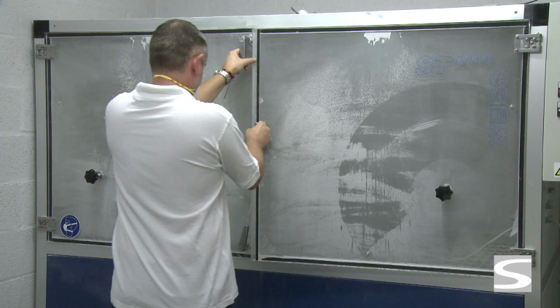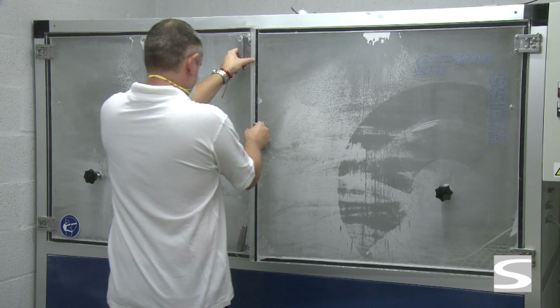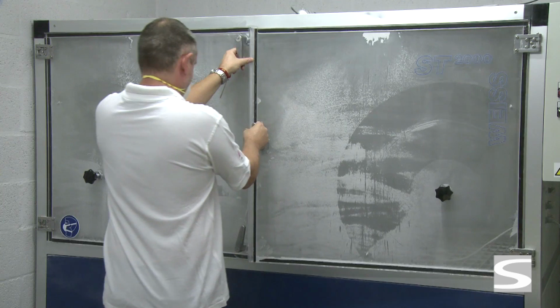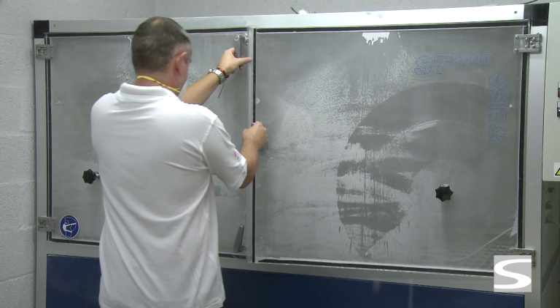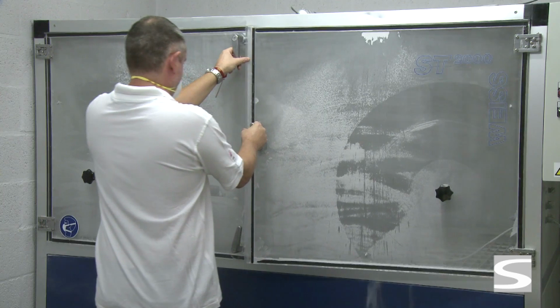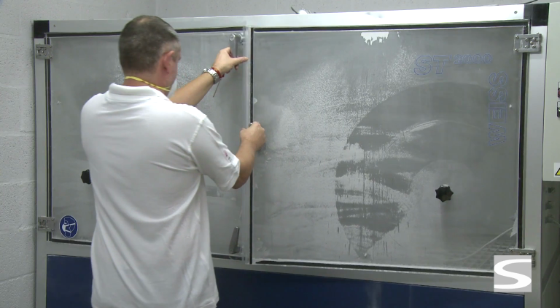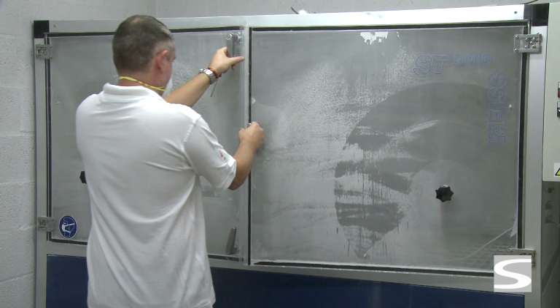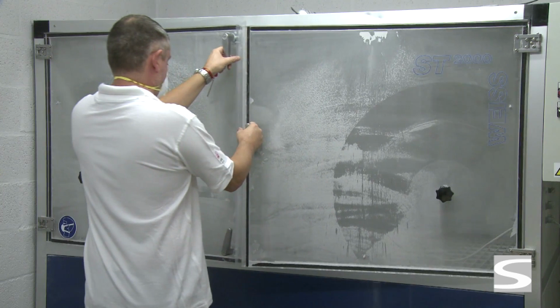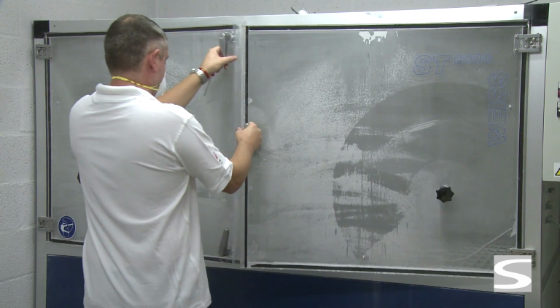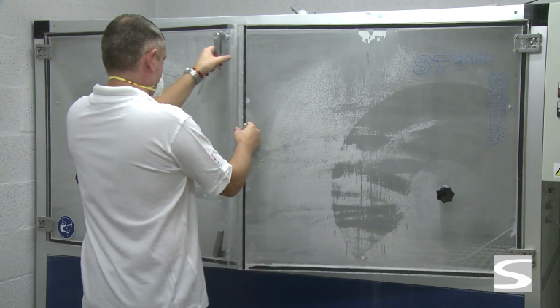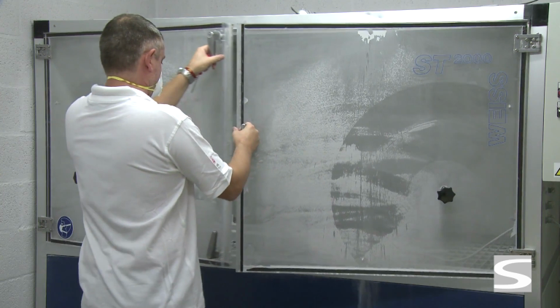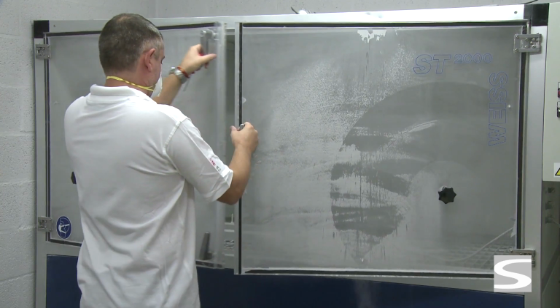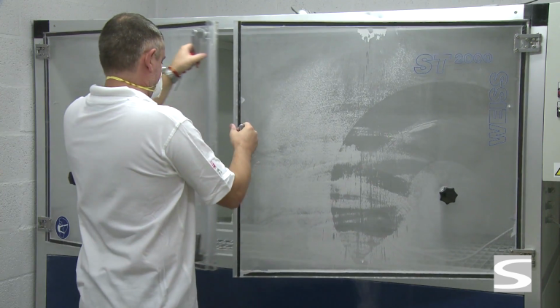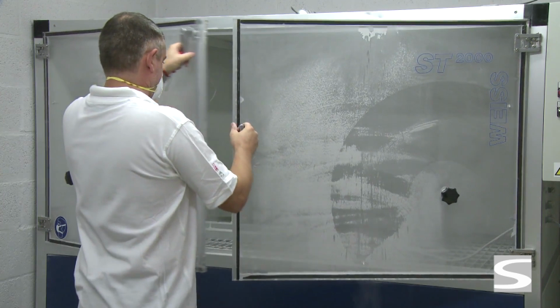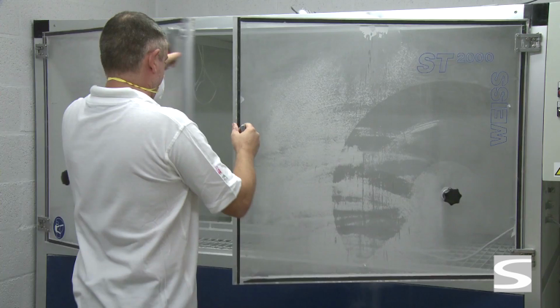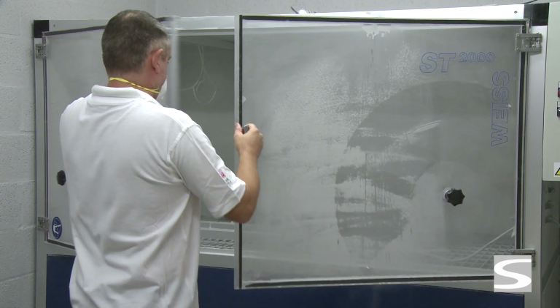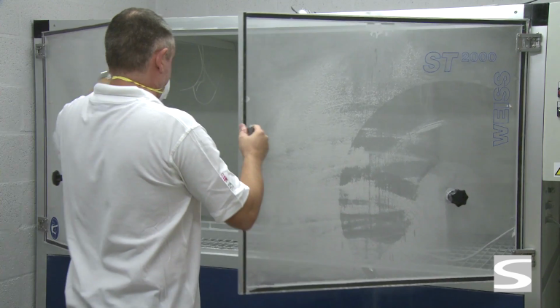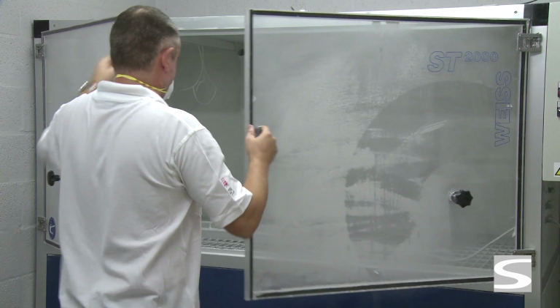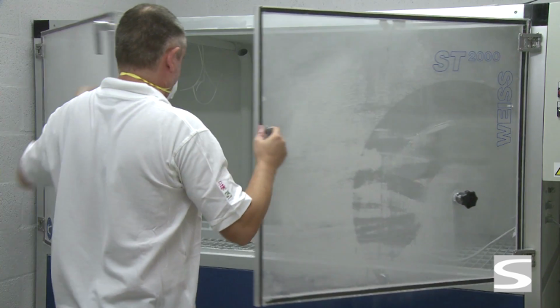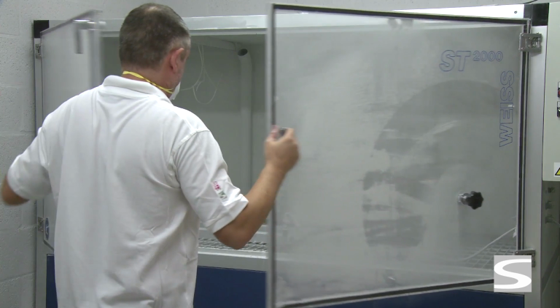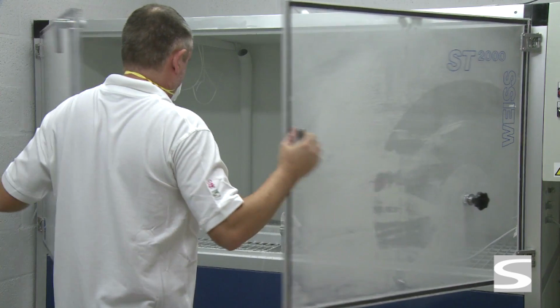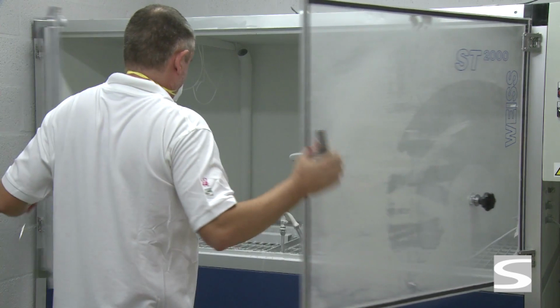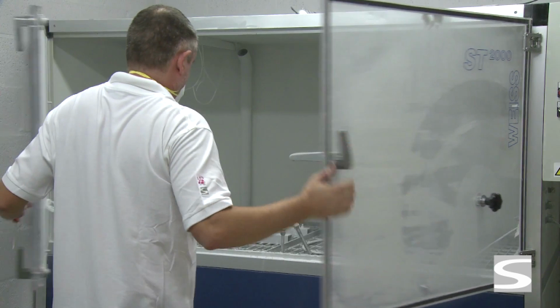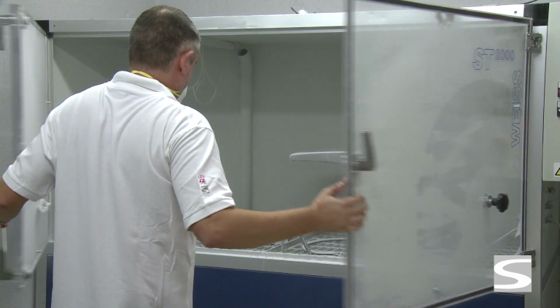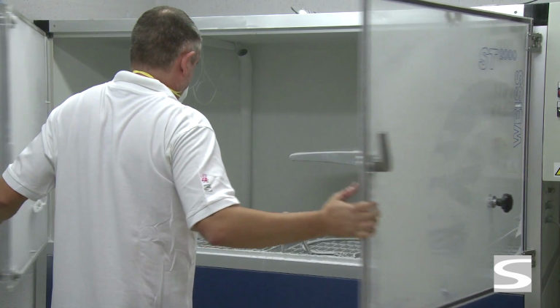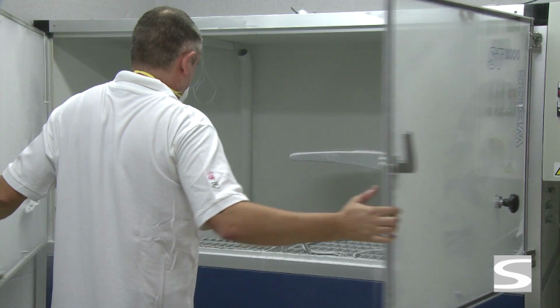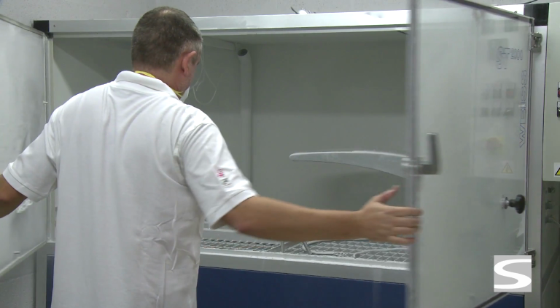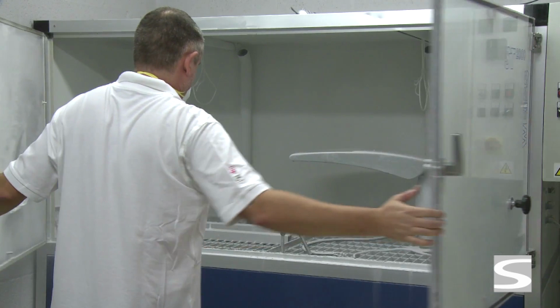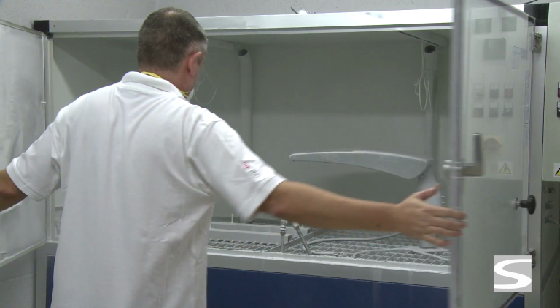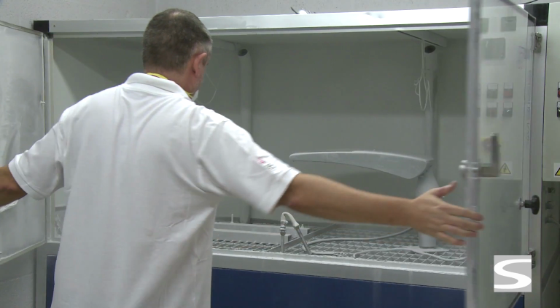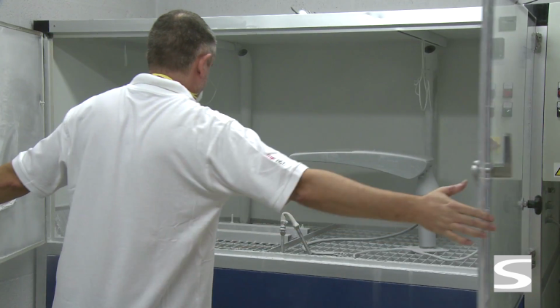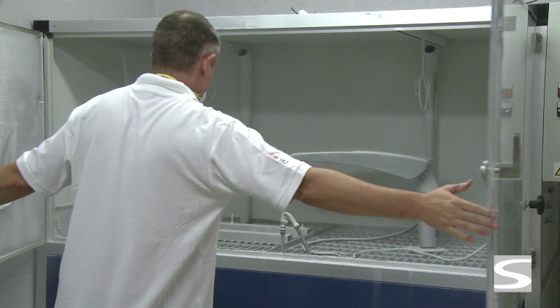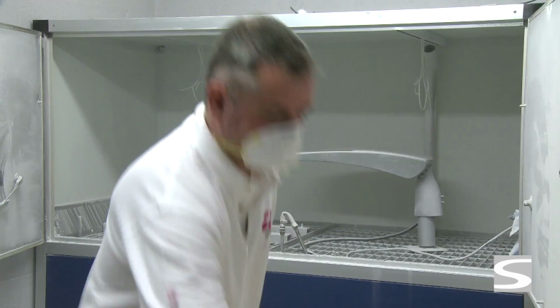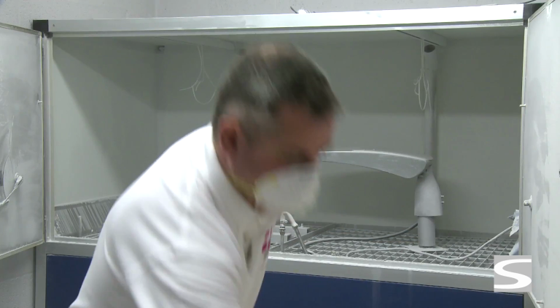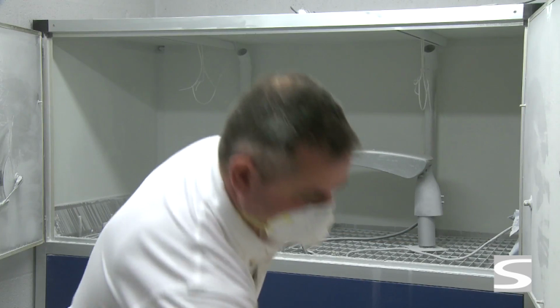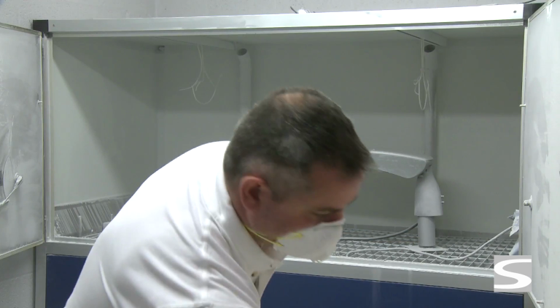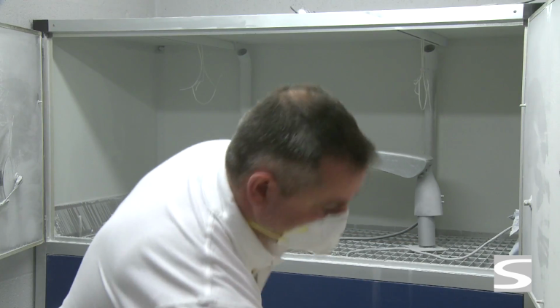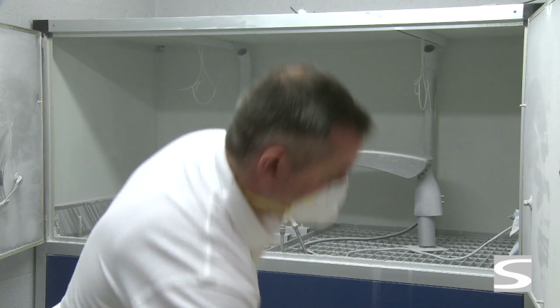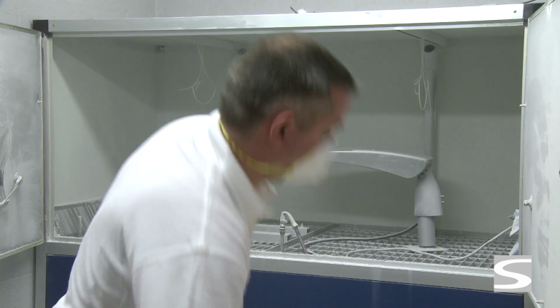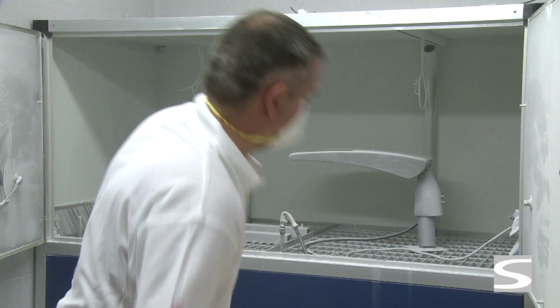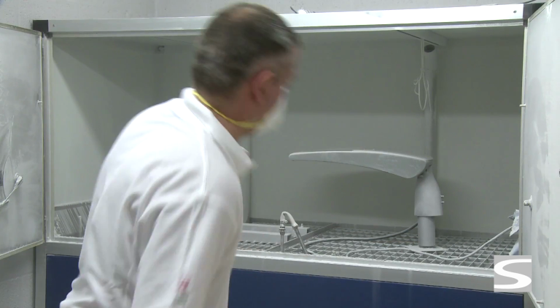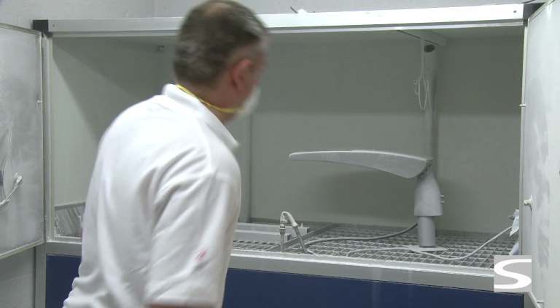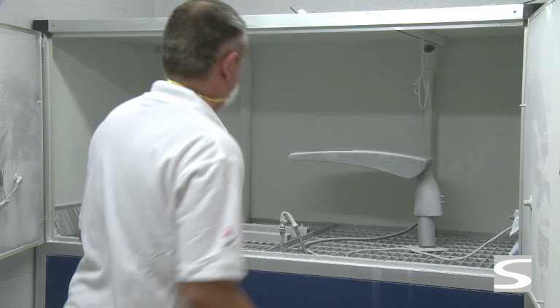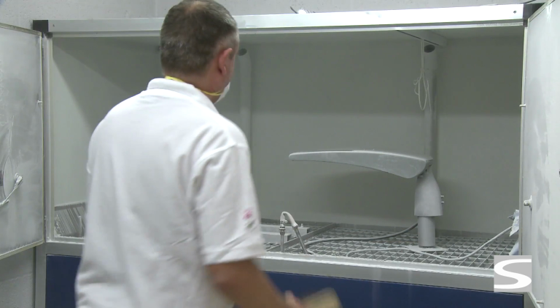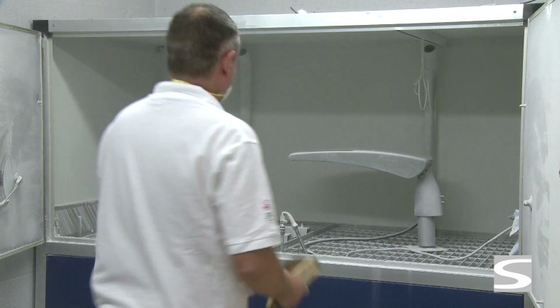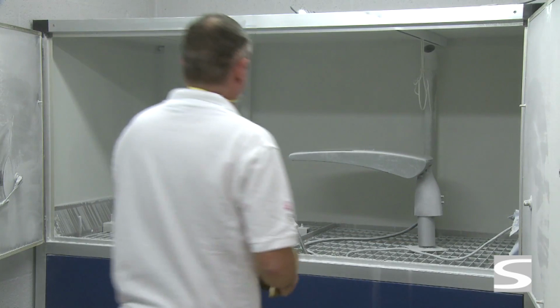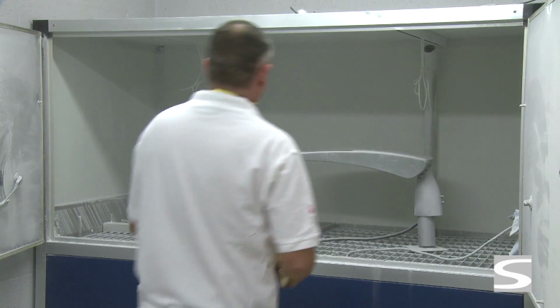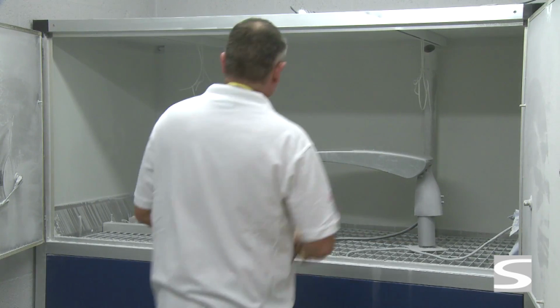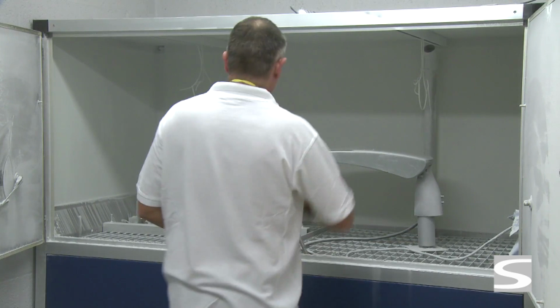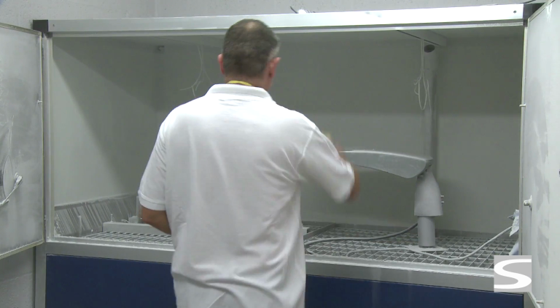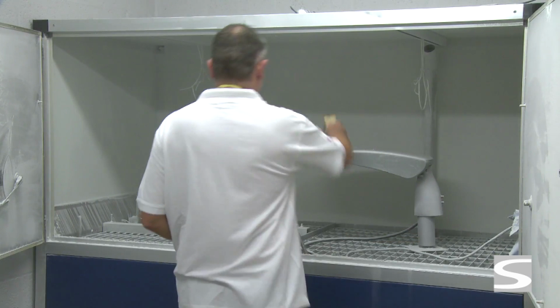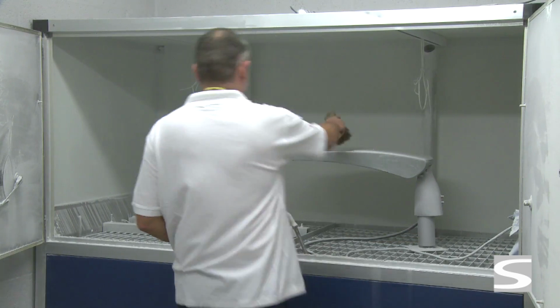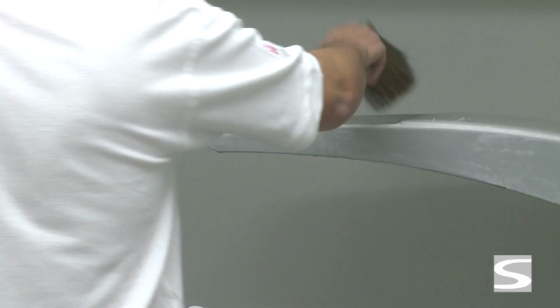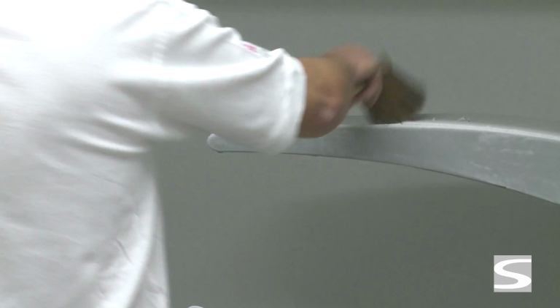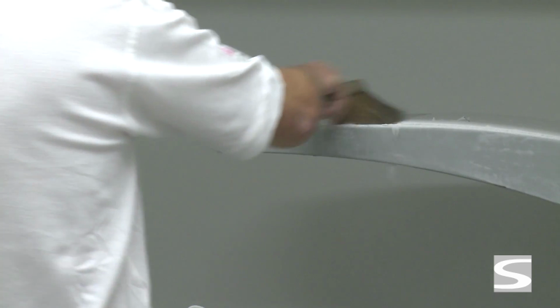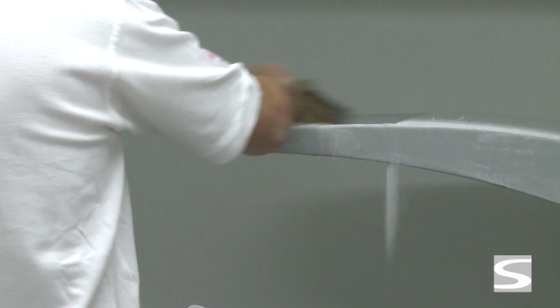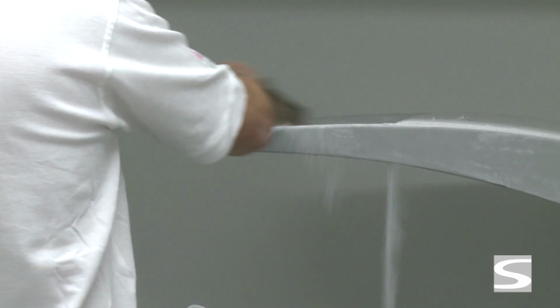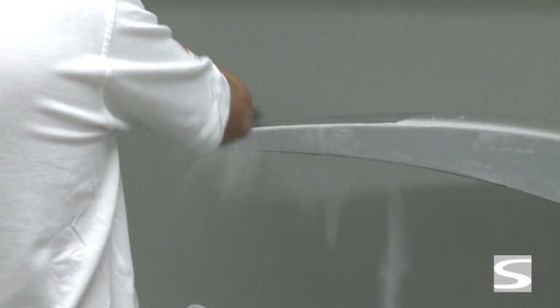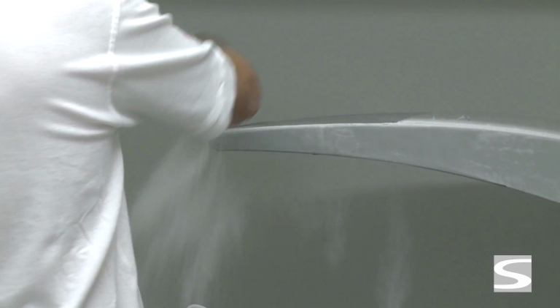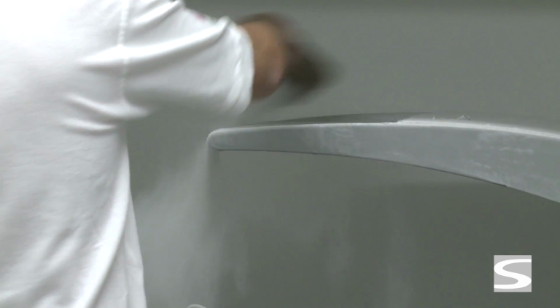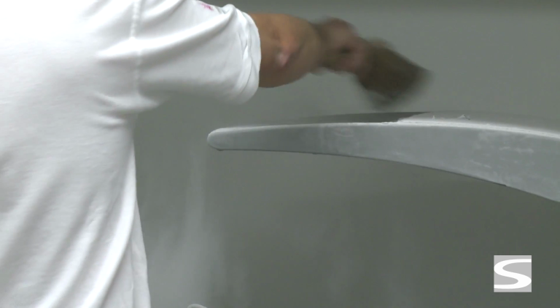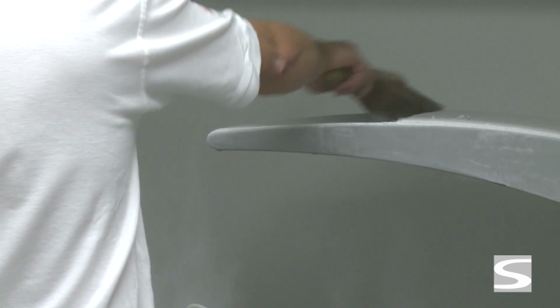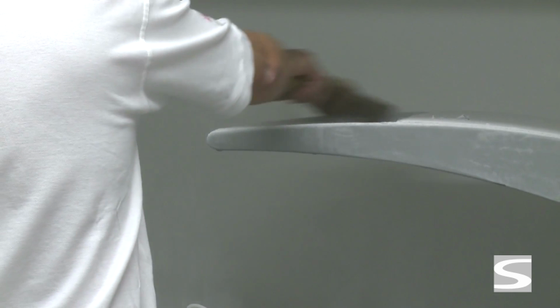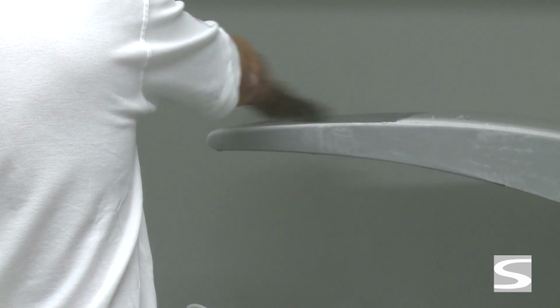After this three-hour test, the luminaire is removed from the chamber, cleaned thoroughly from the outside, and then checked for any dust particles inside it.